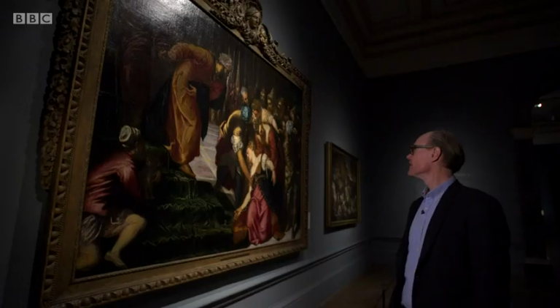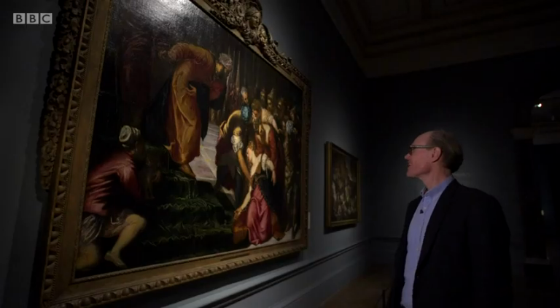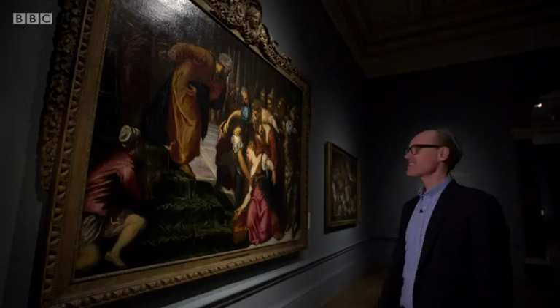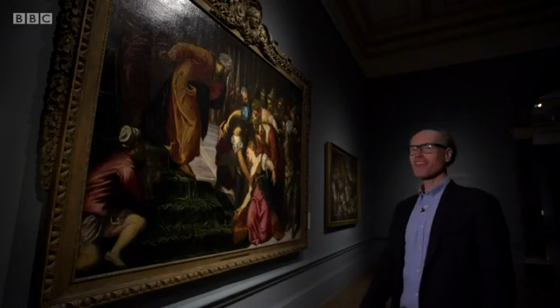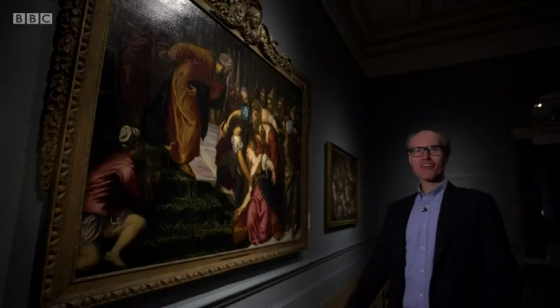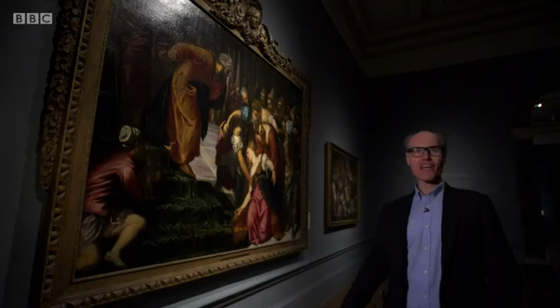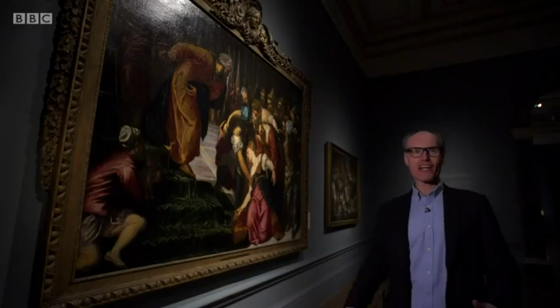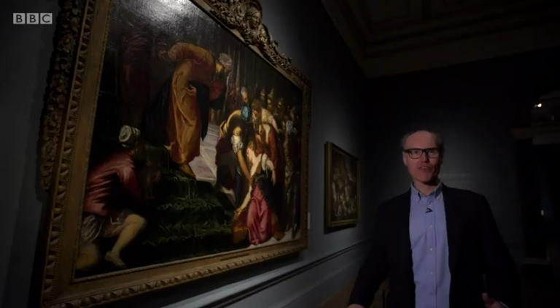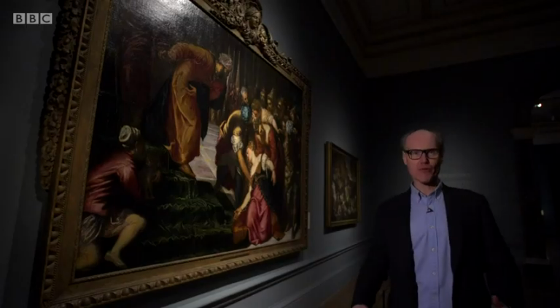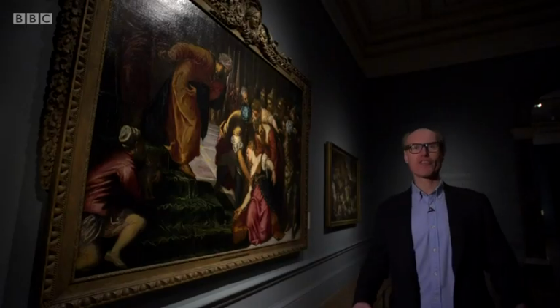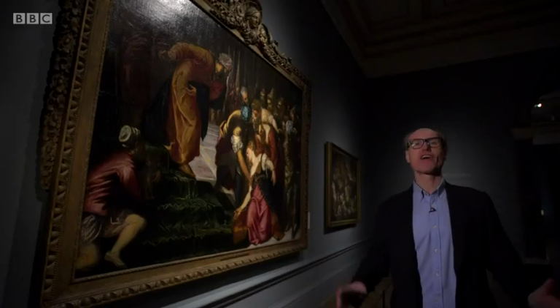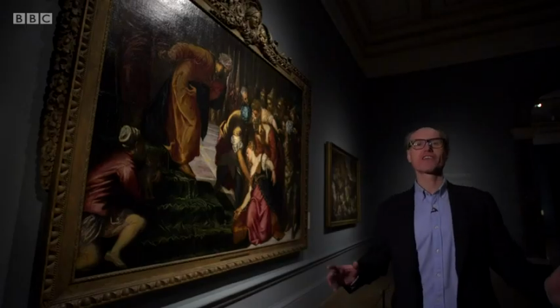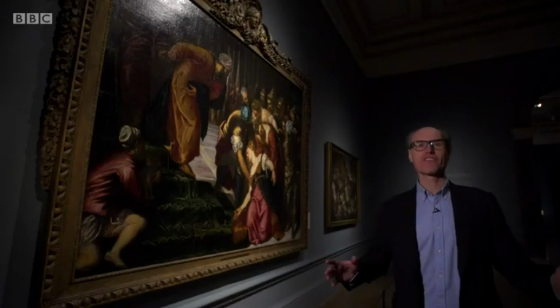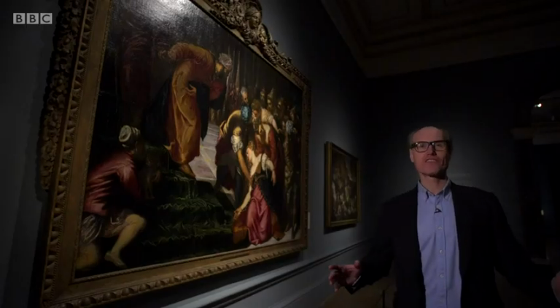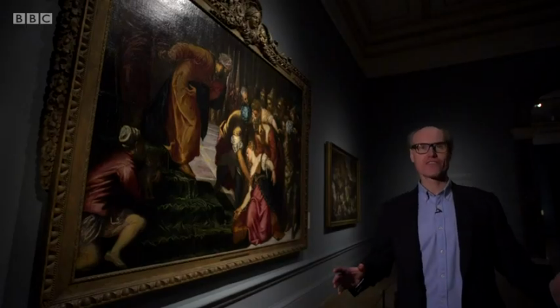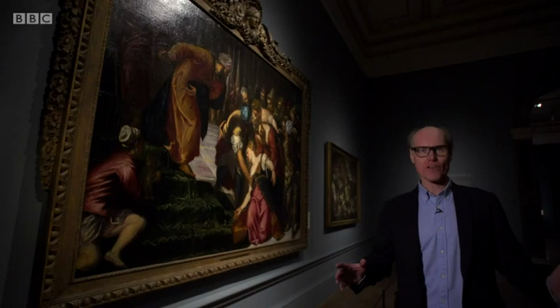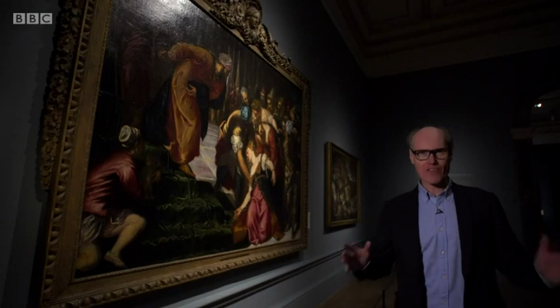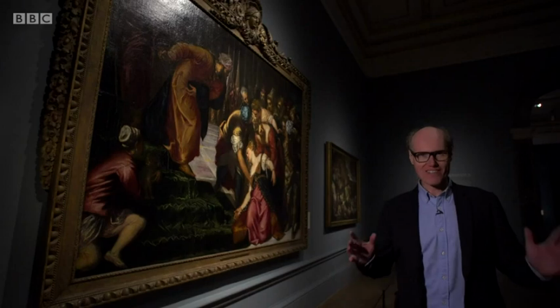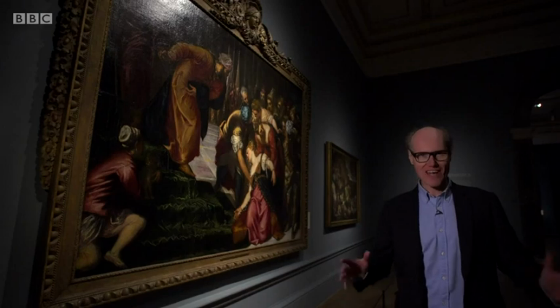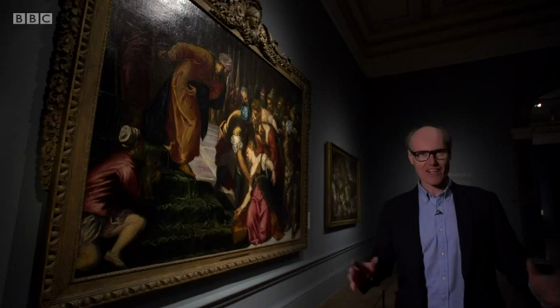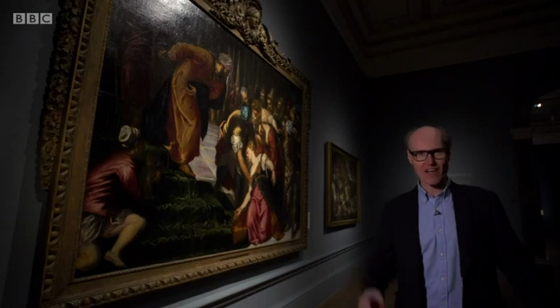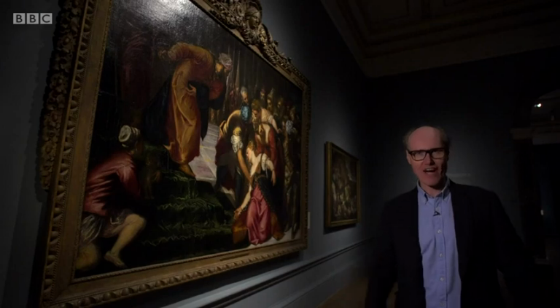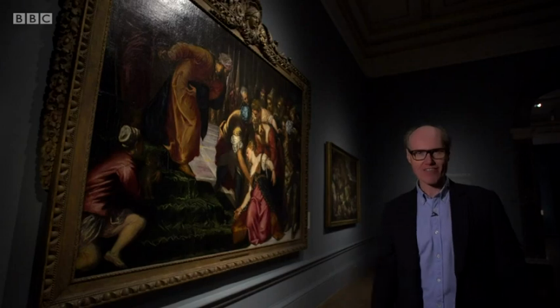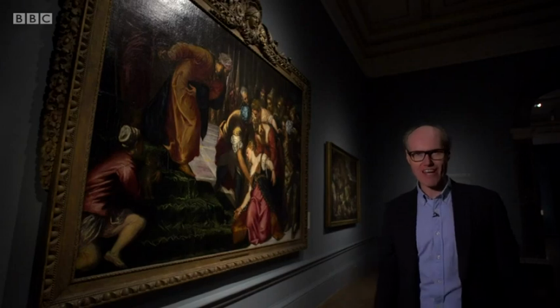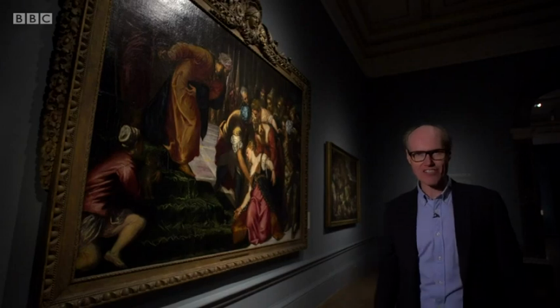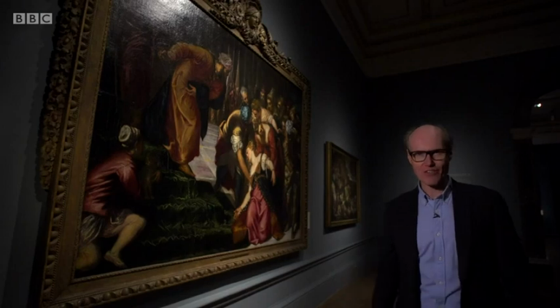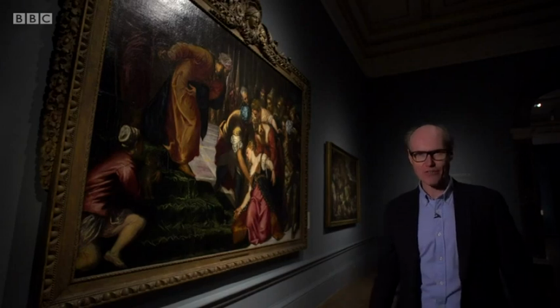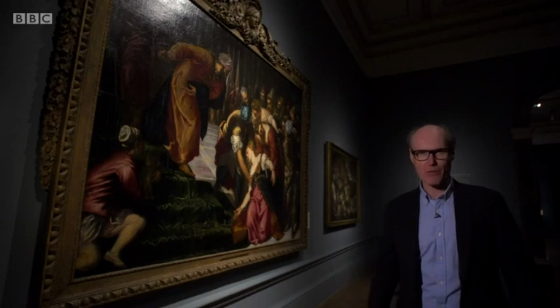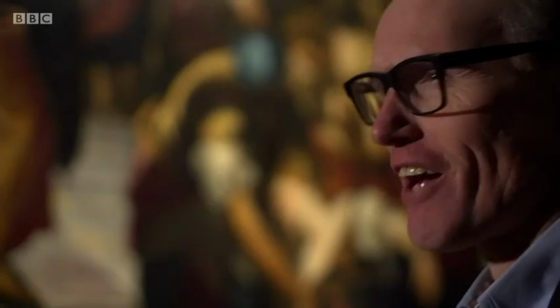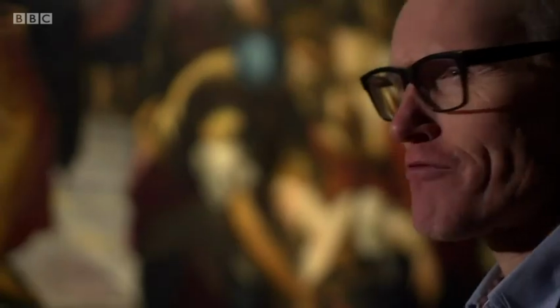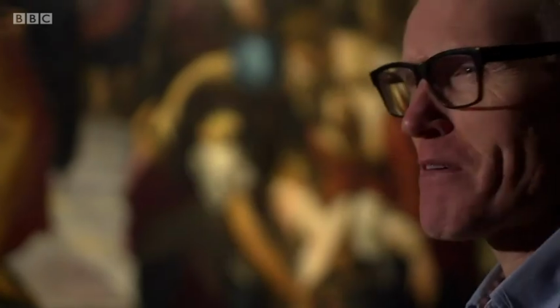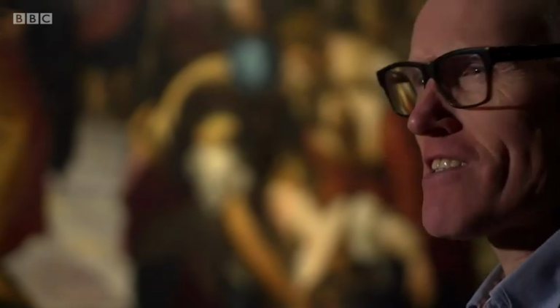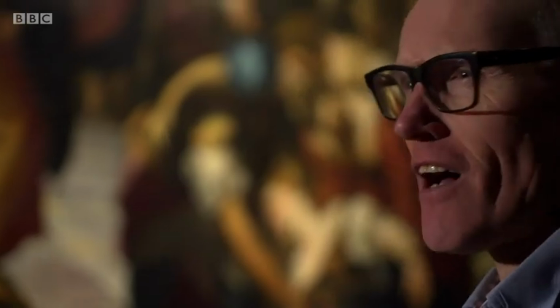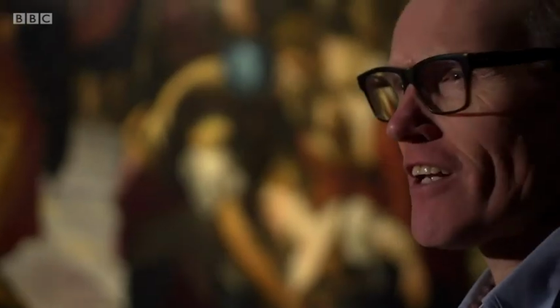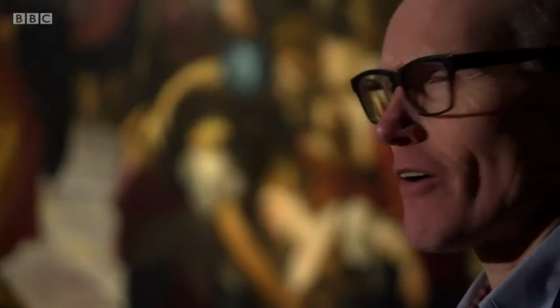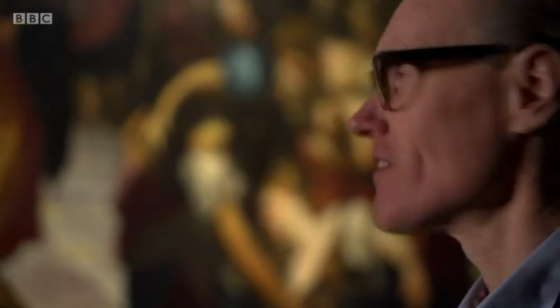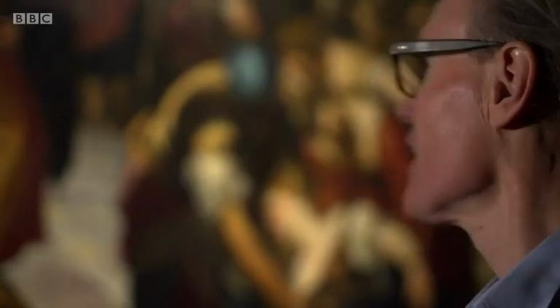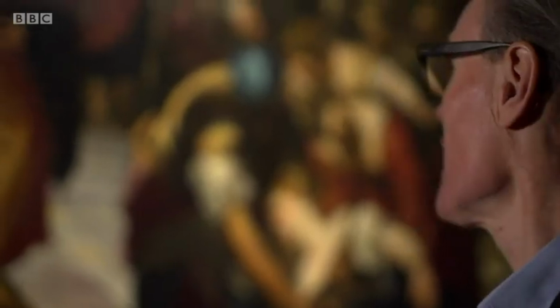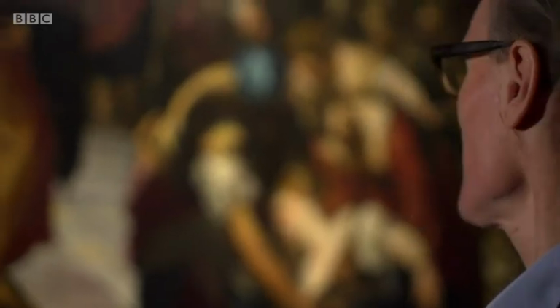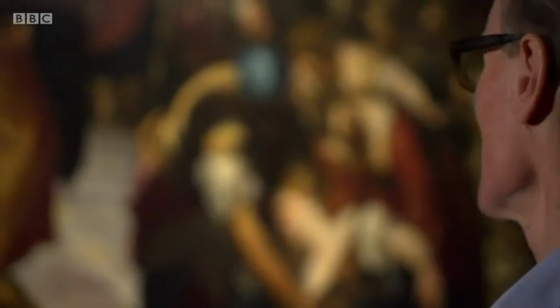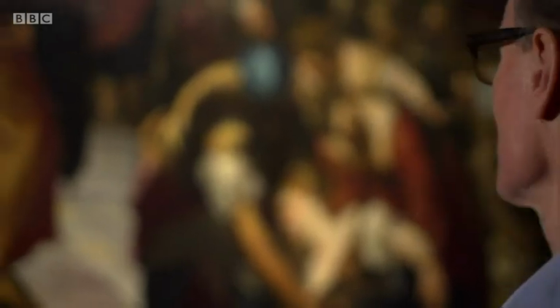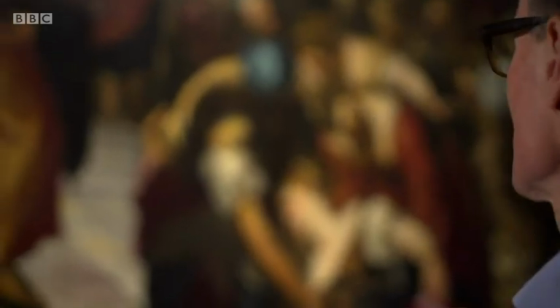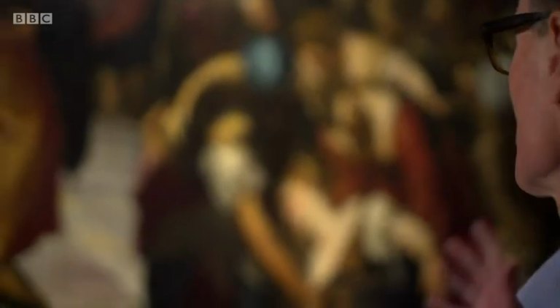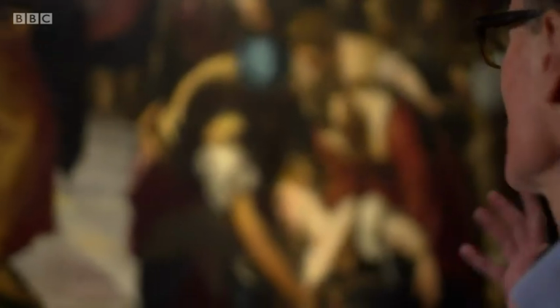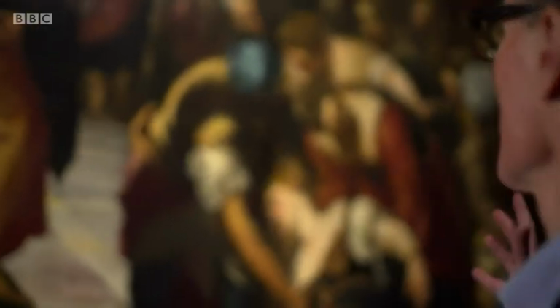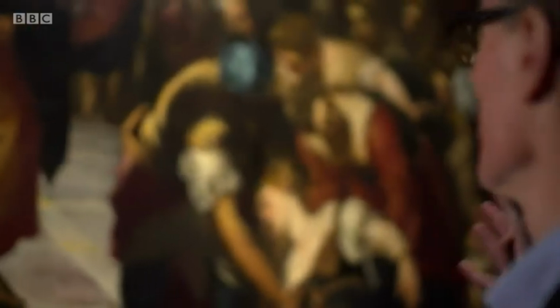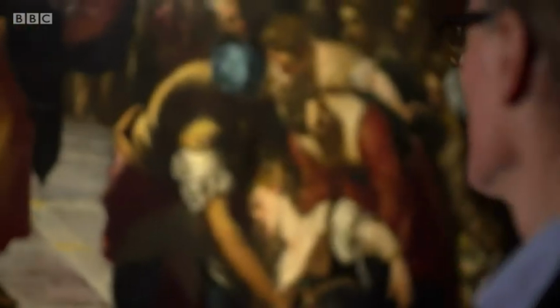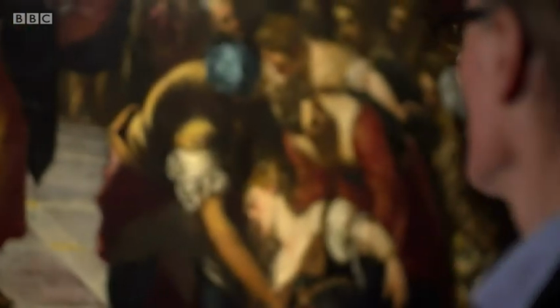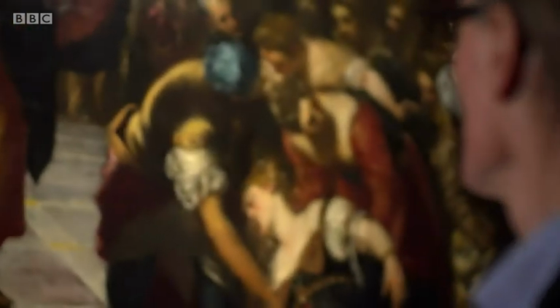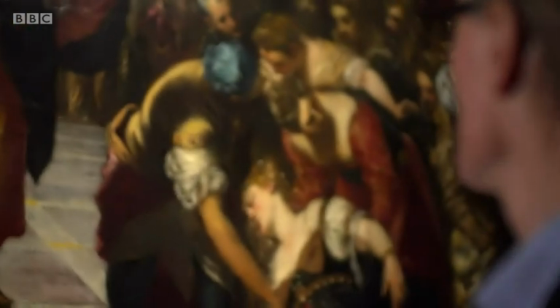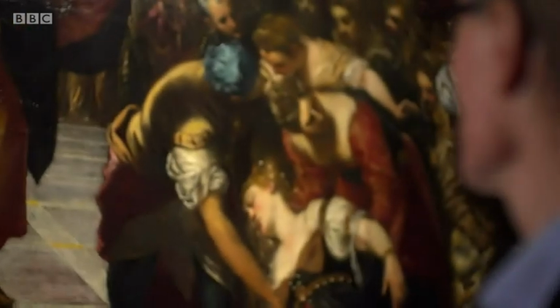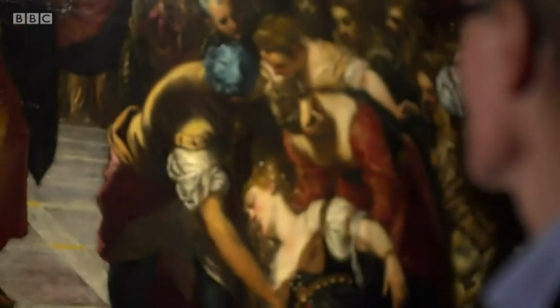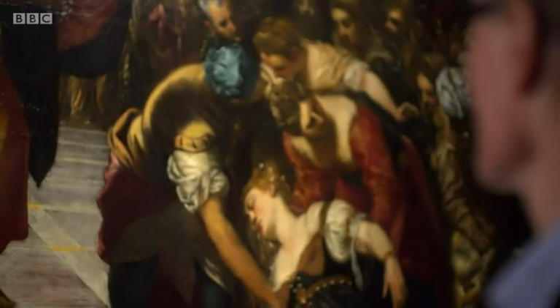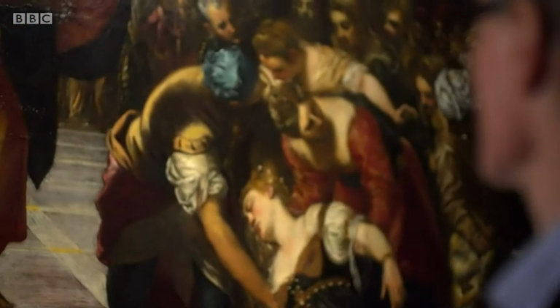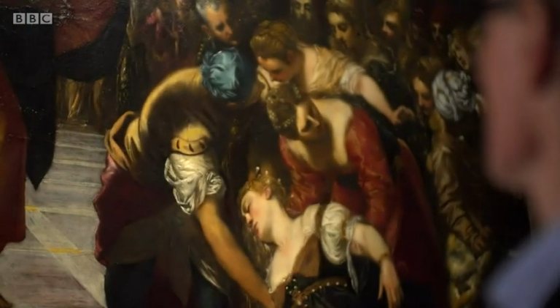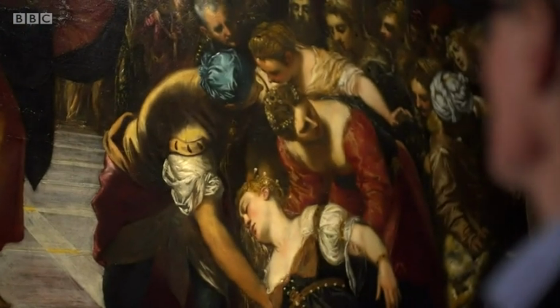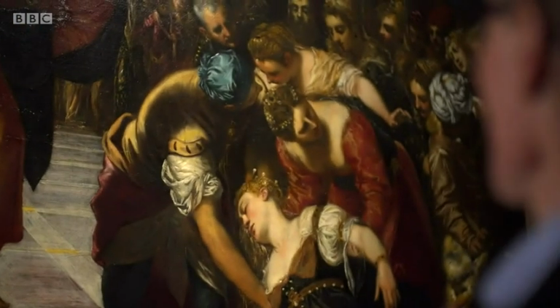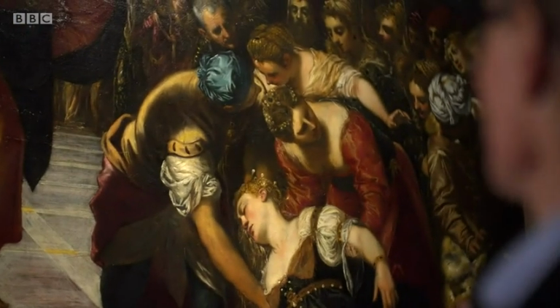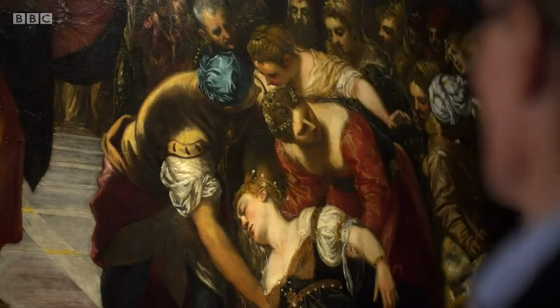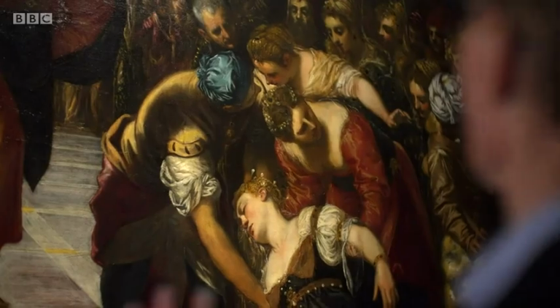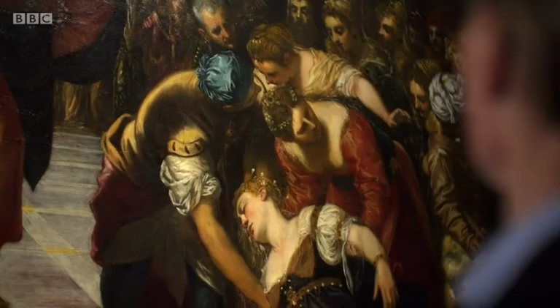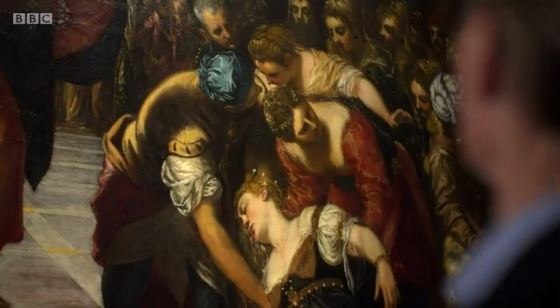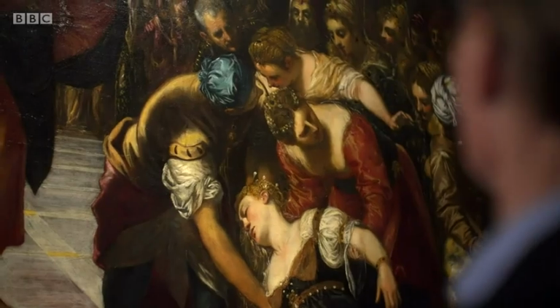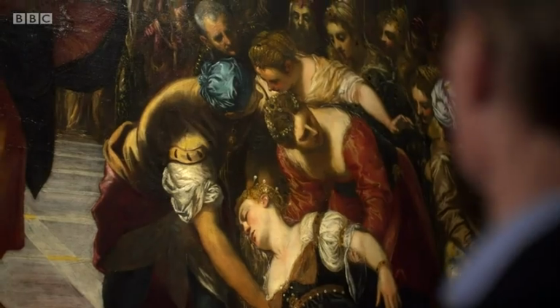His other great love was the artists of the Italian High Renaissance — people like Bassano, and here, Tintoretto, who painted this dramatic biblical scene.